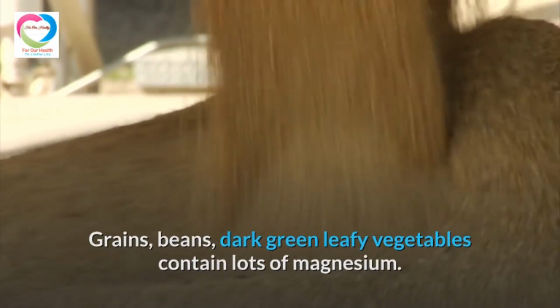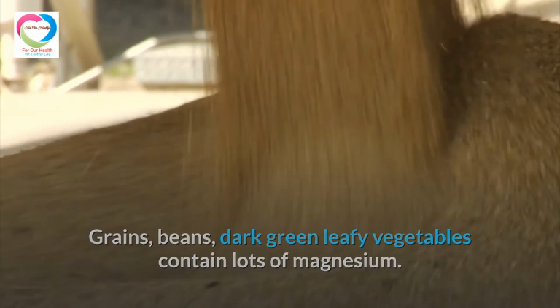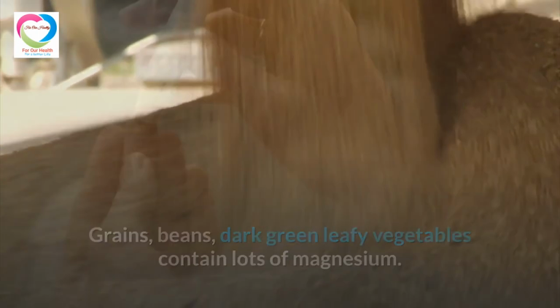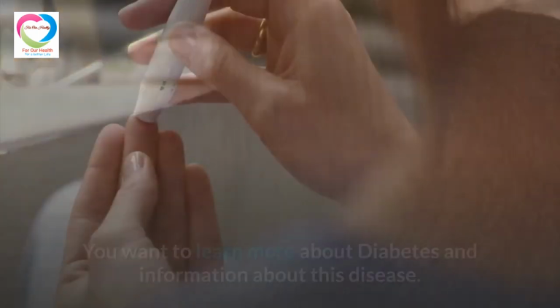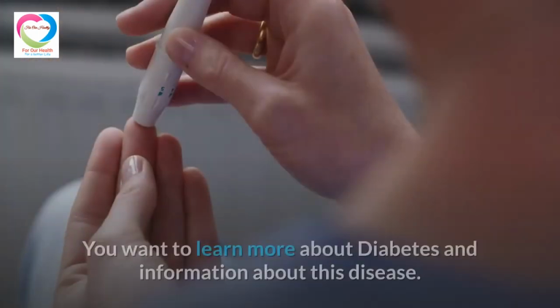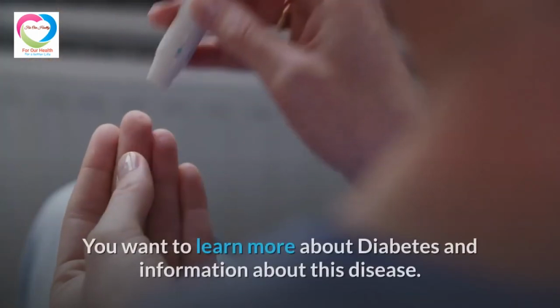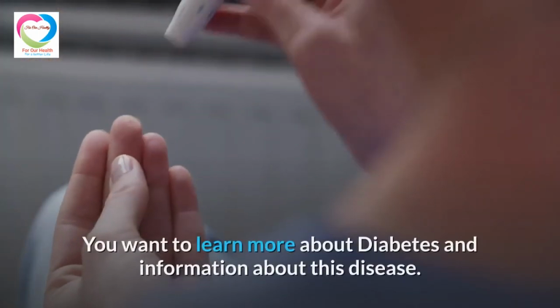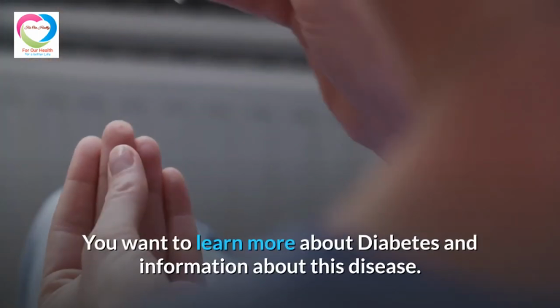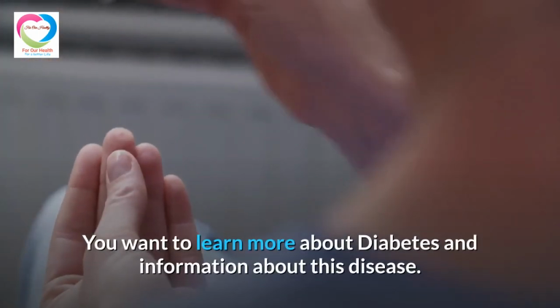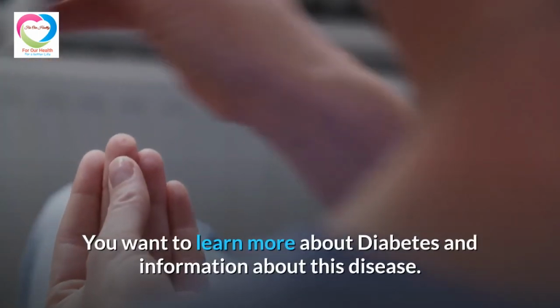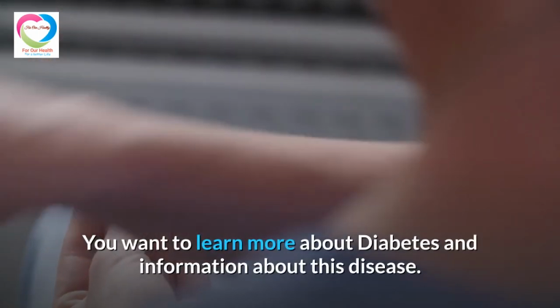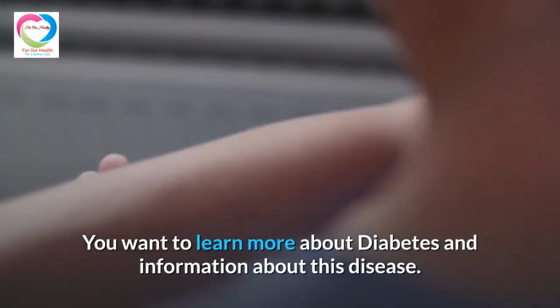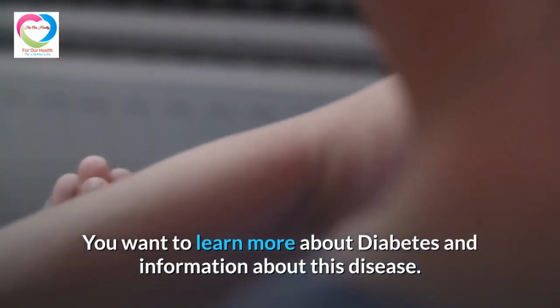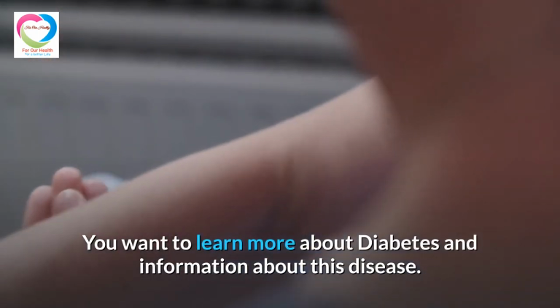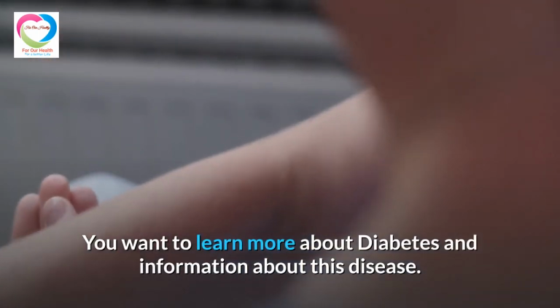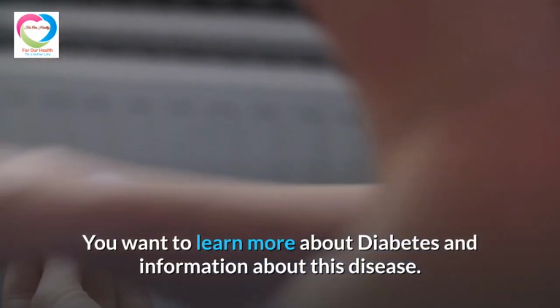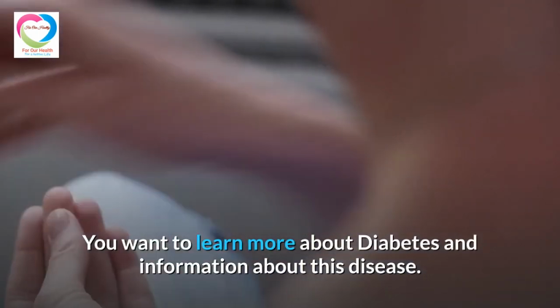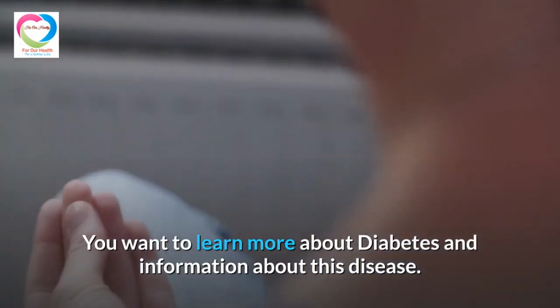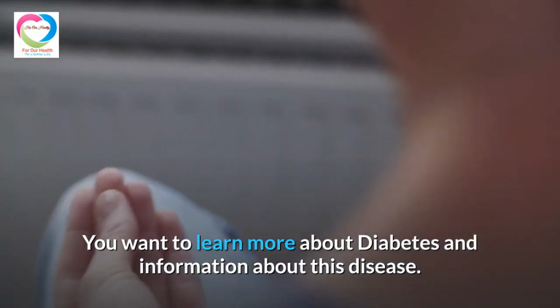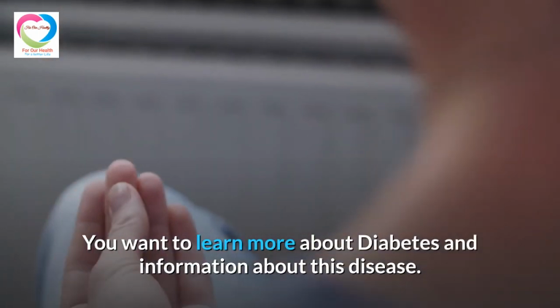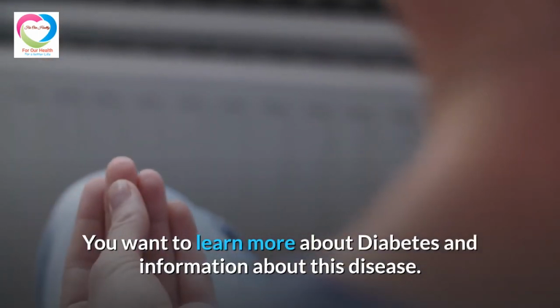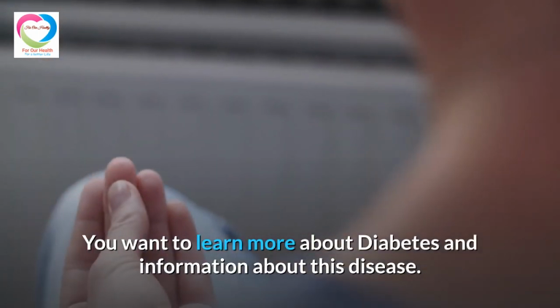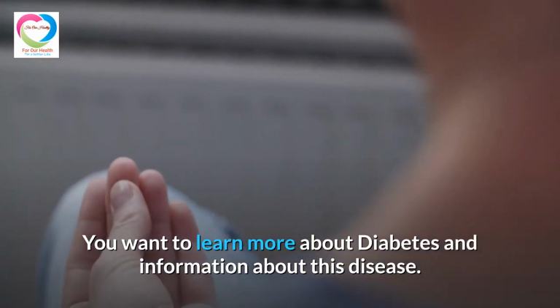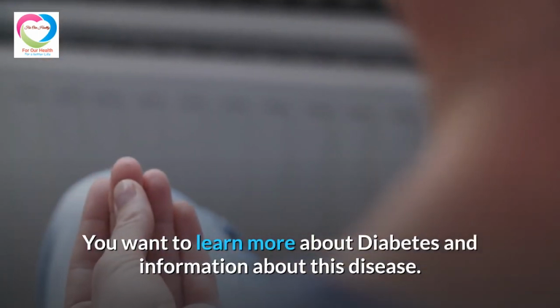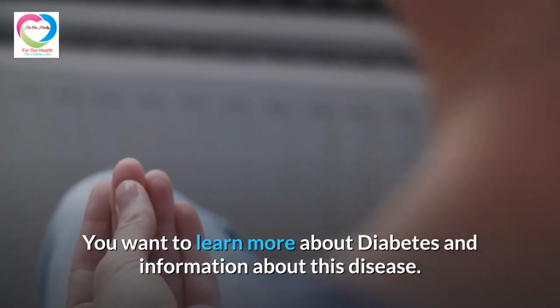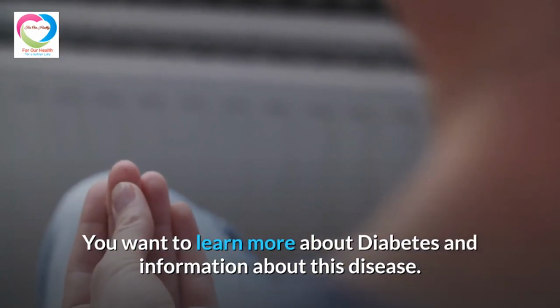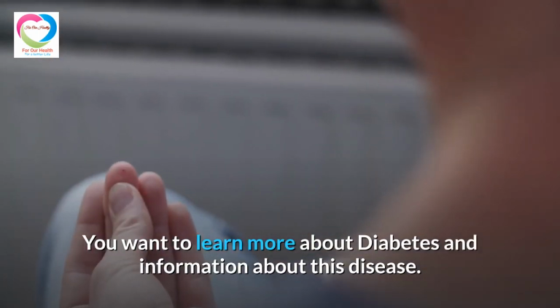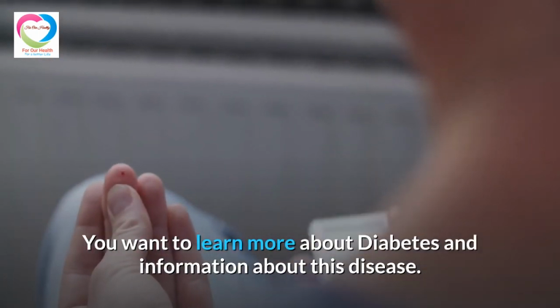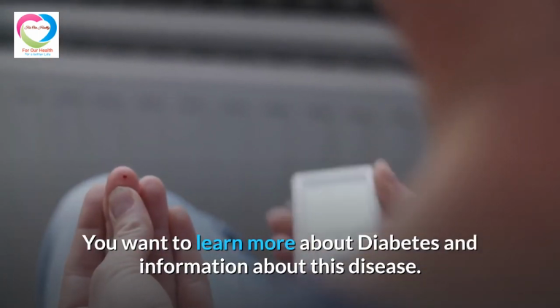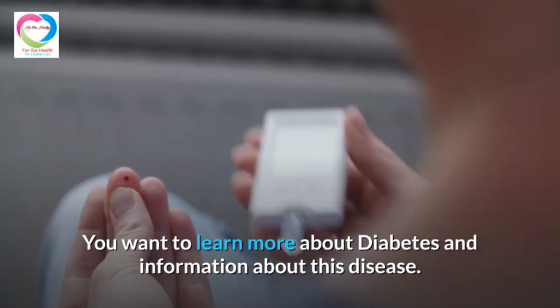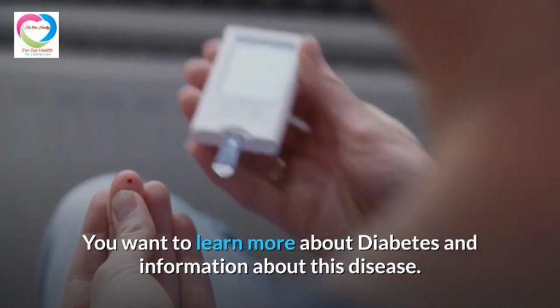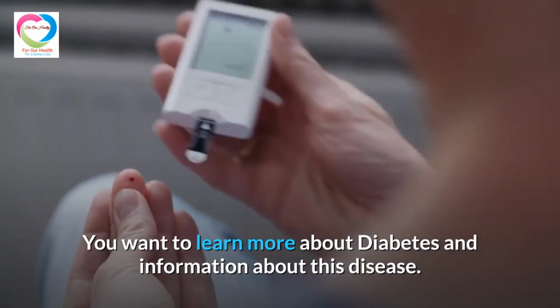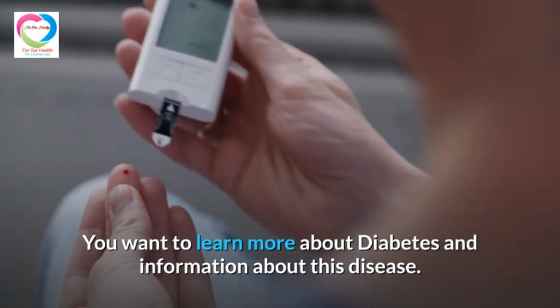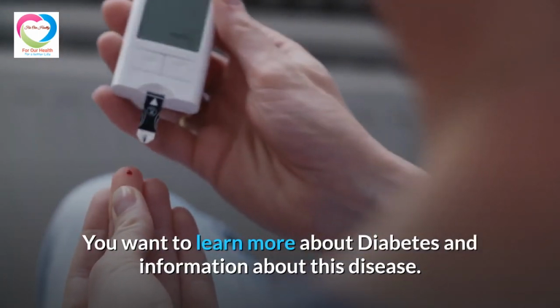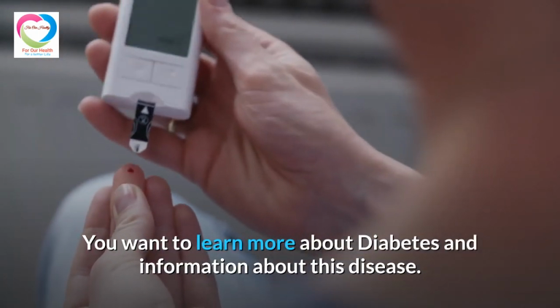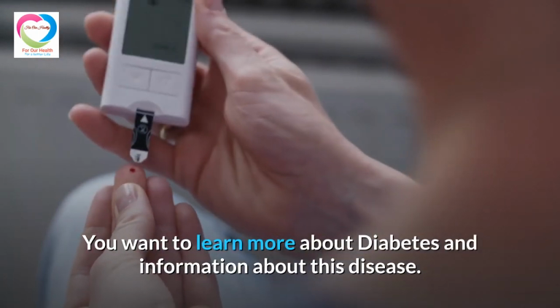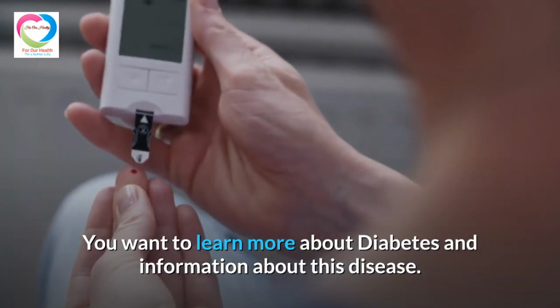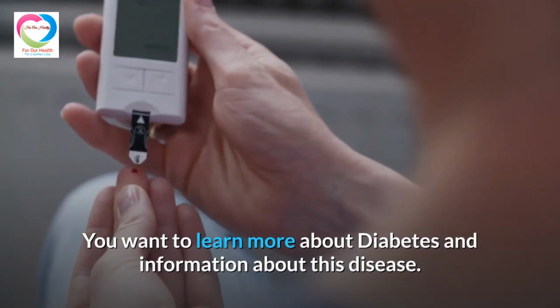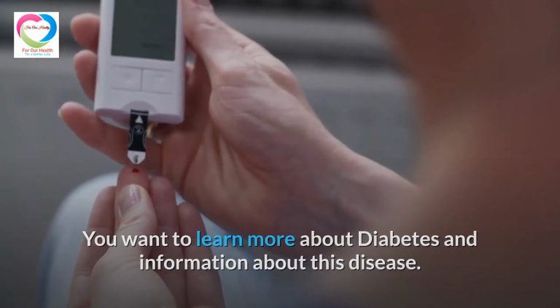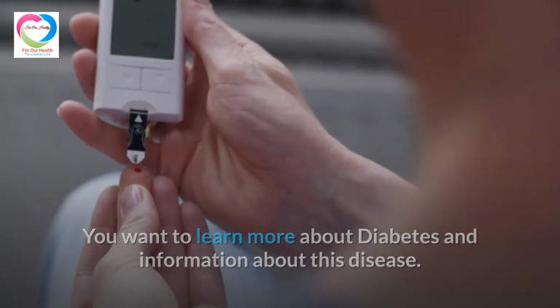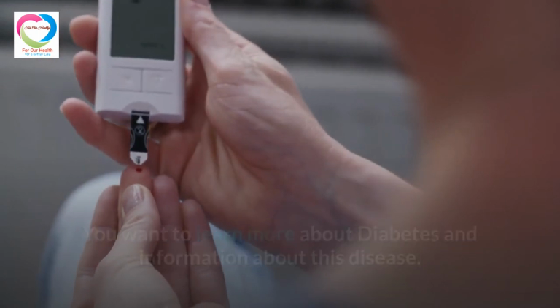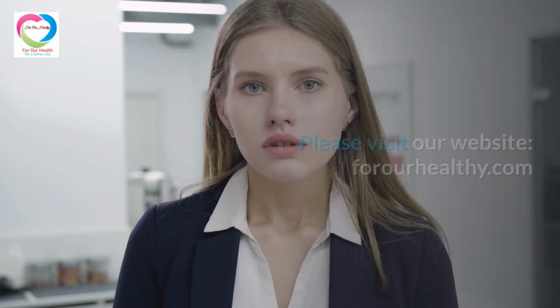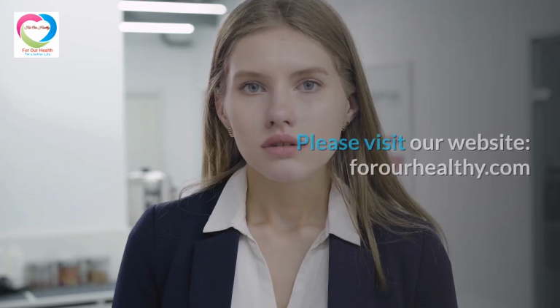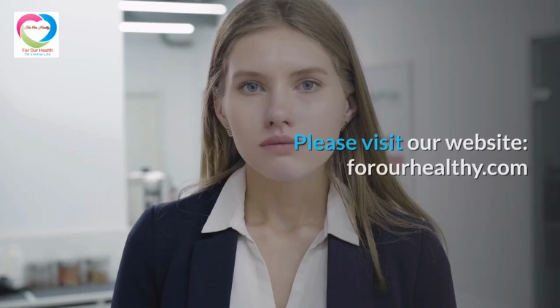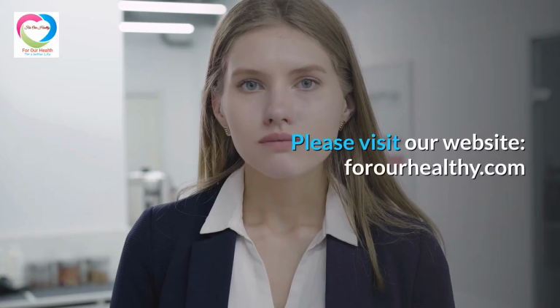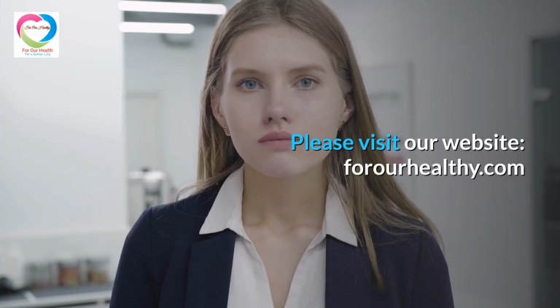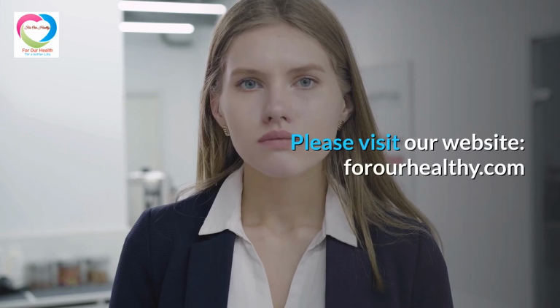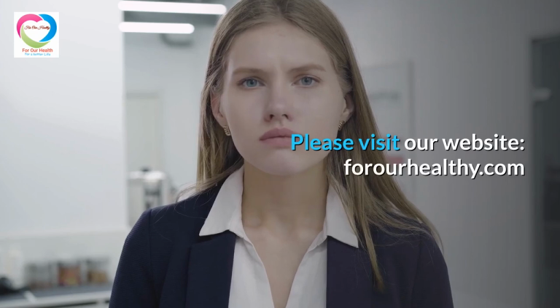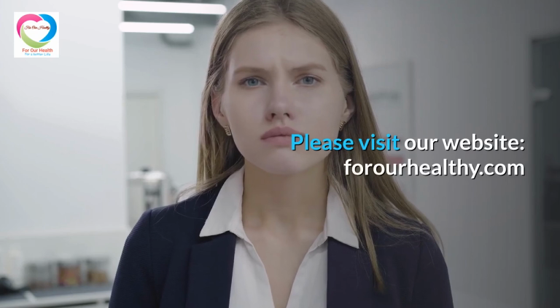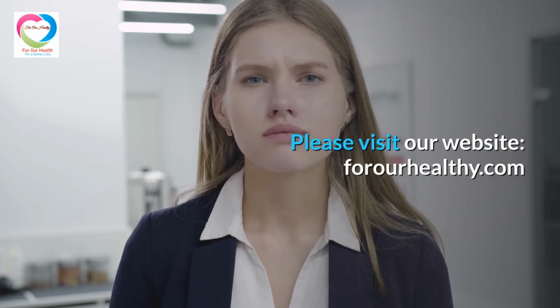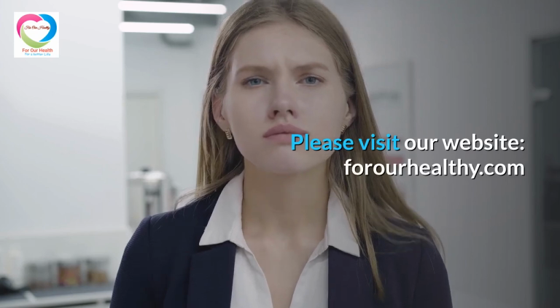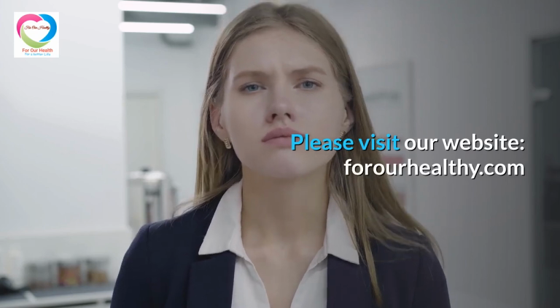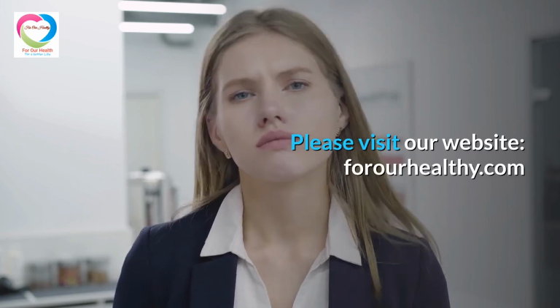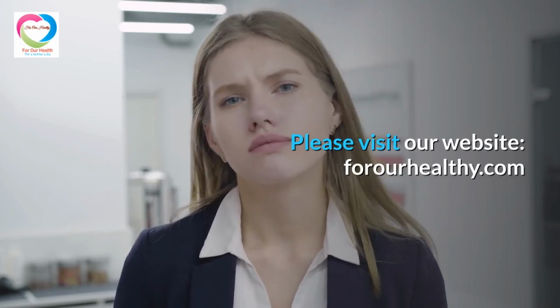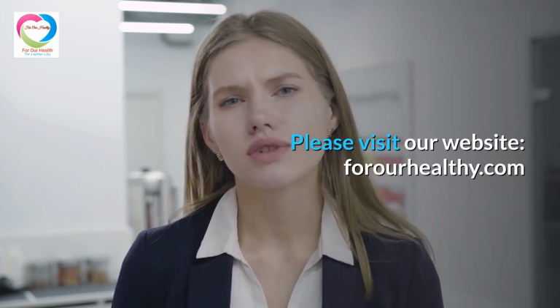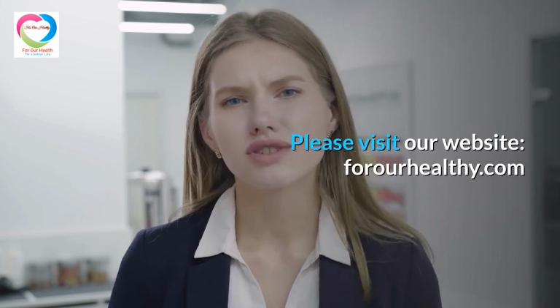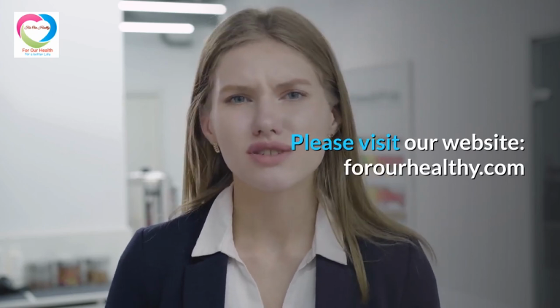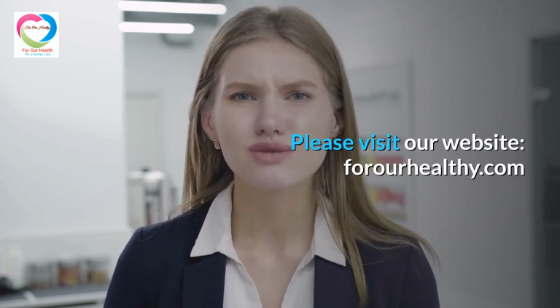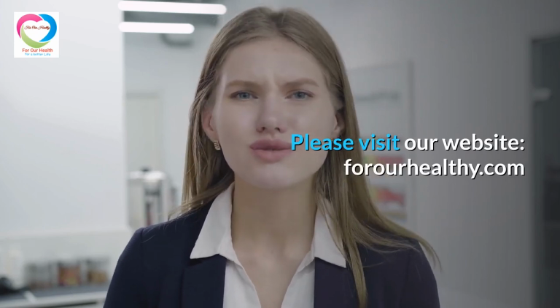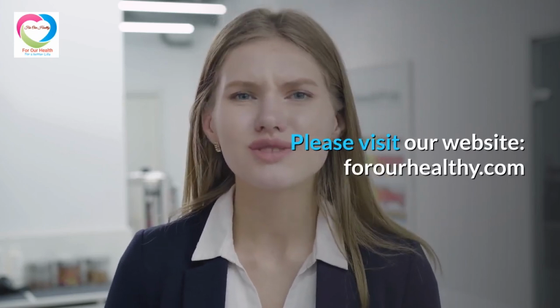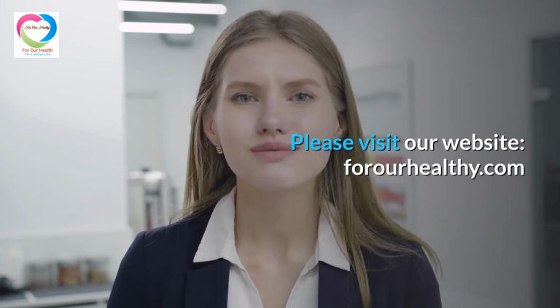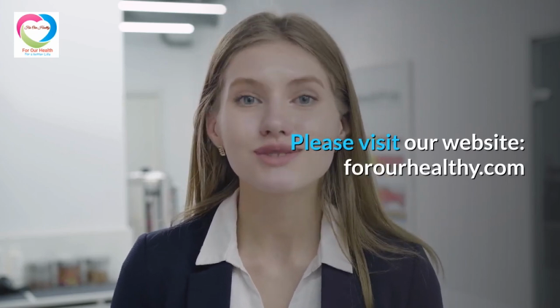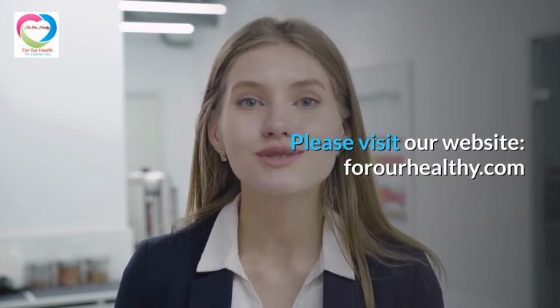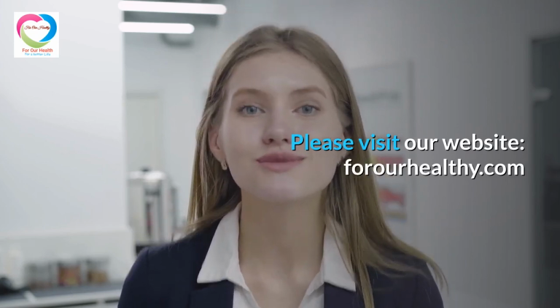To learn more about diabetes and information about this disease, please visit our website, ForOurHealthy.com.